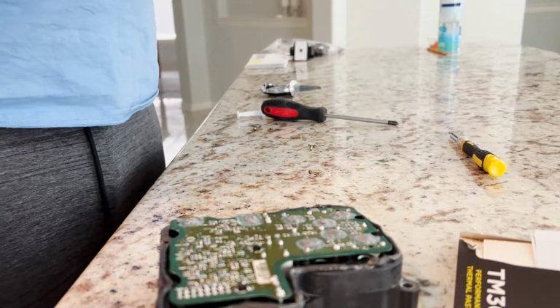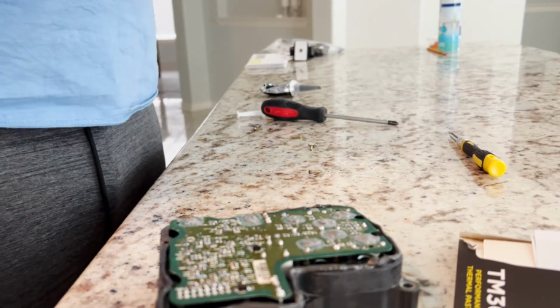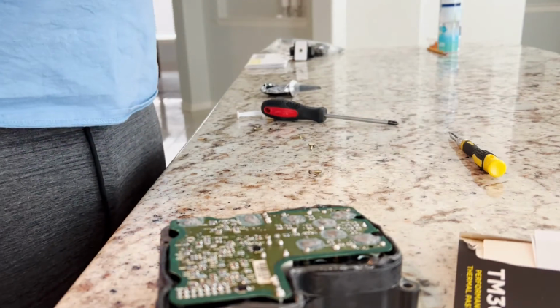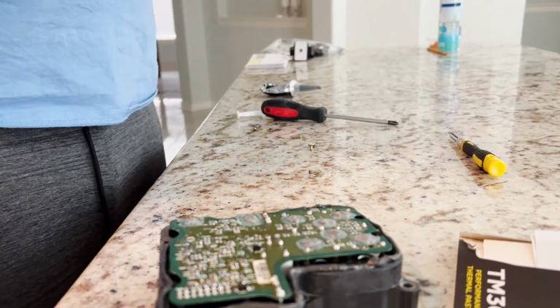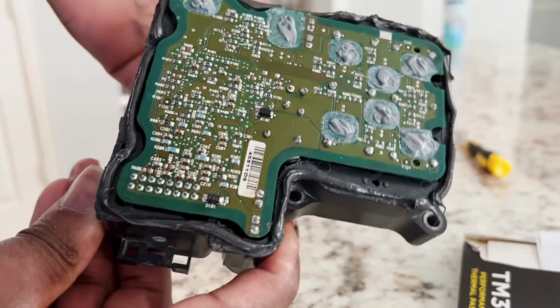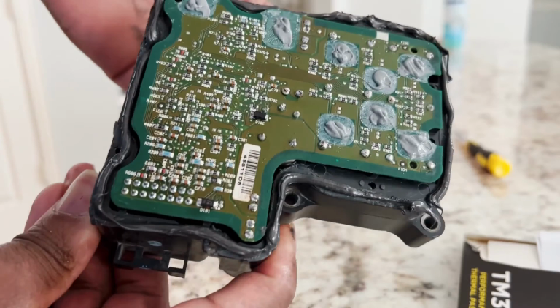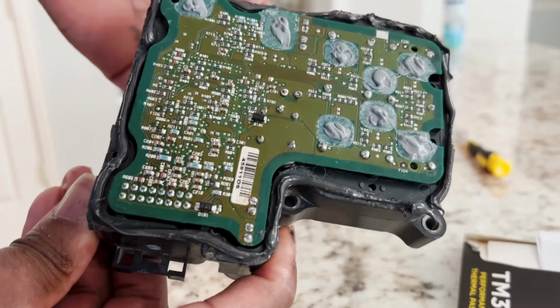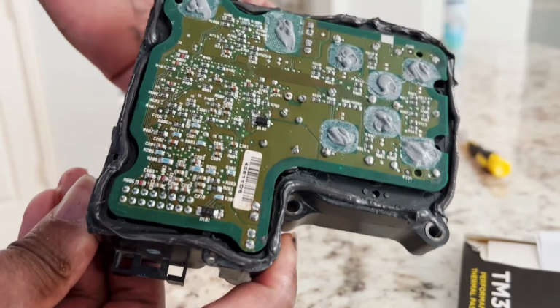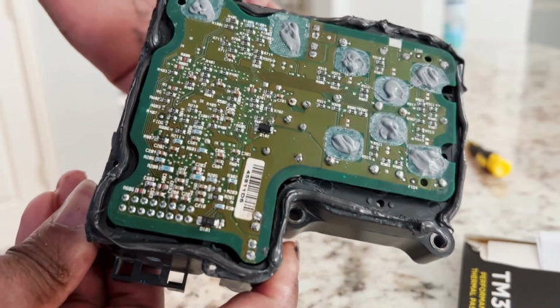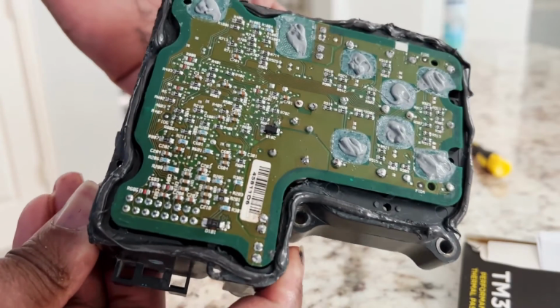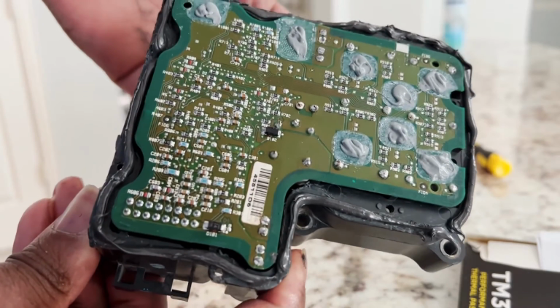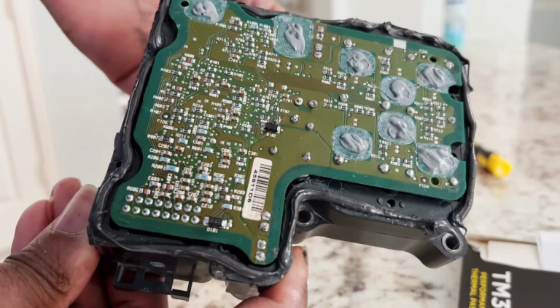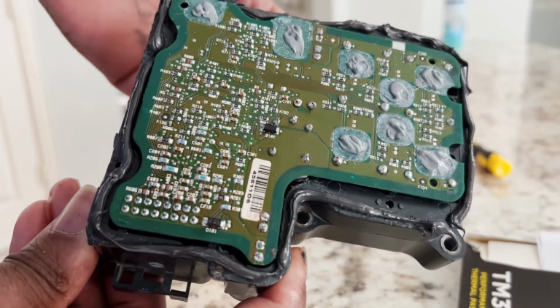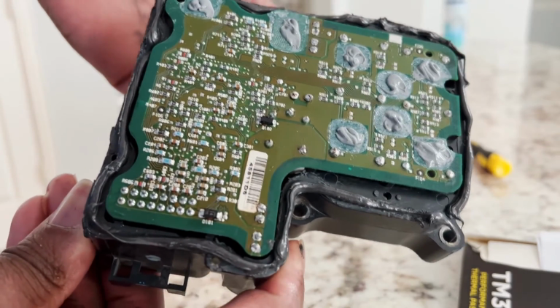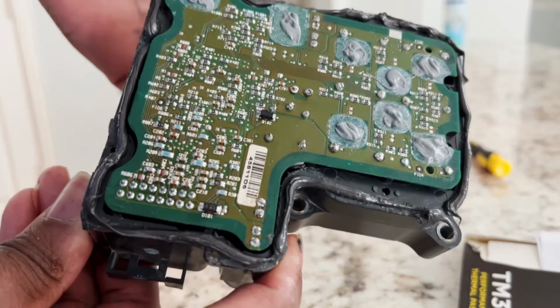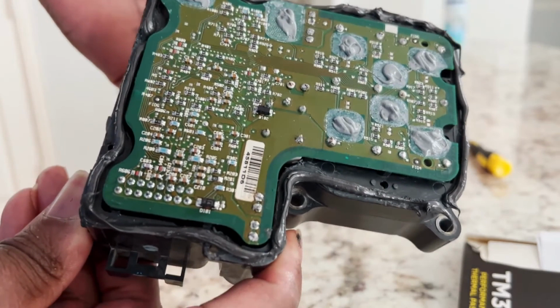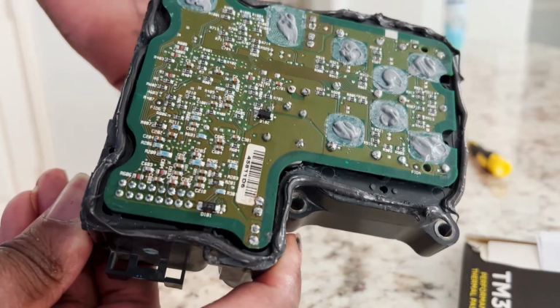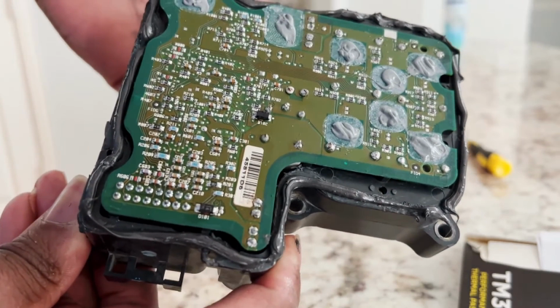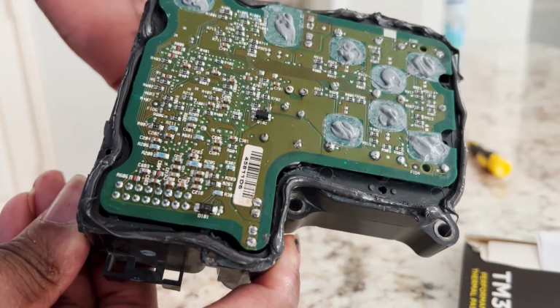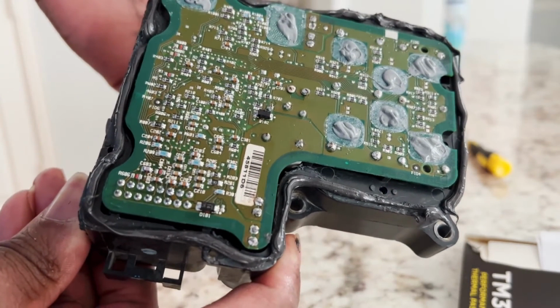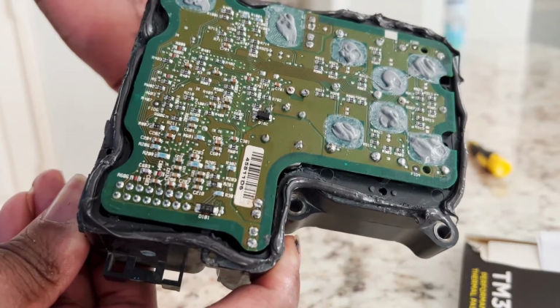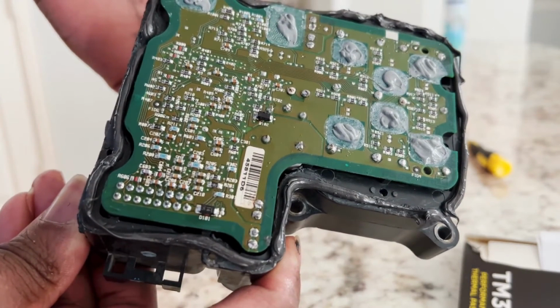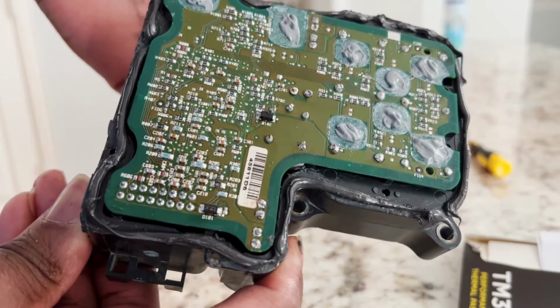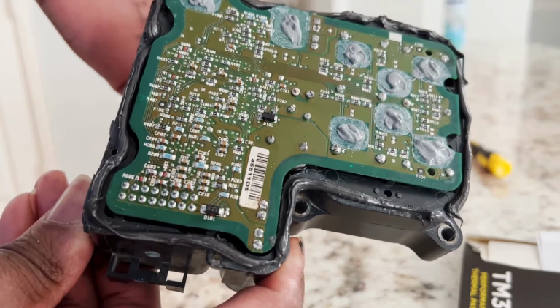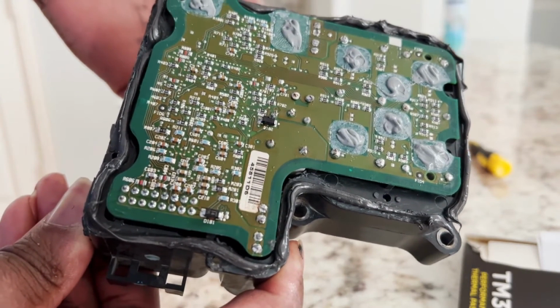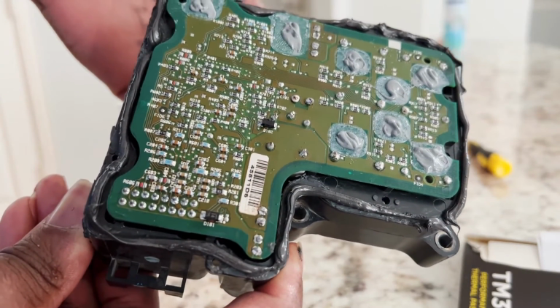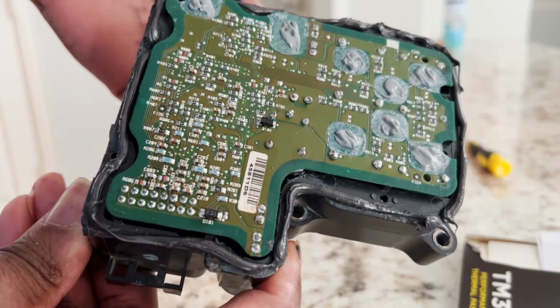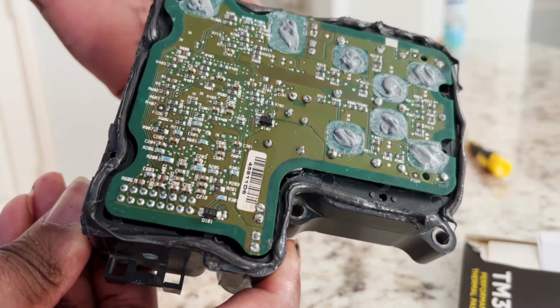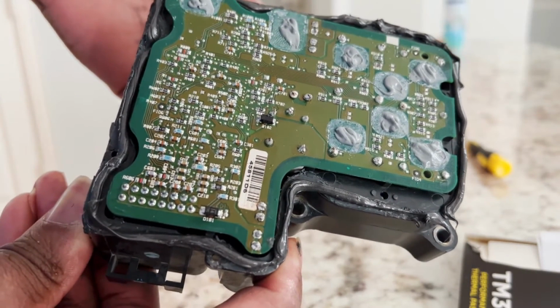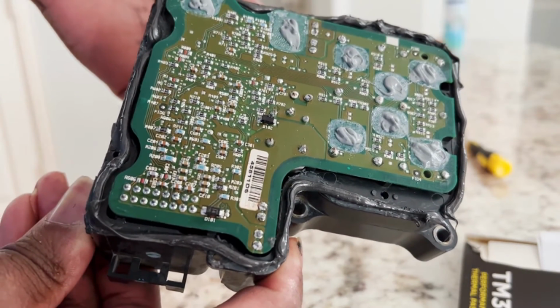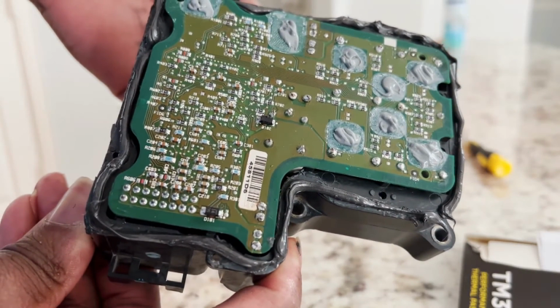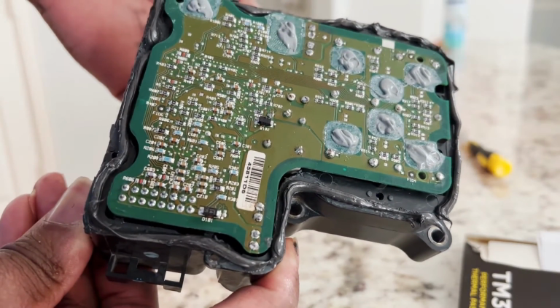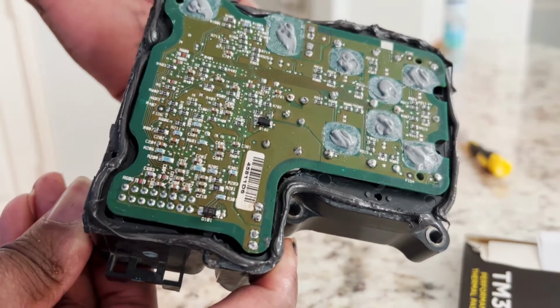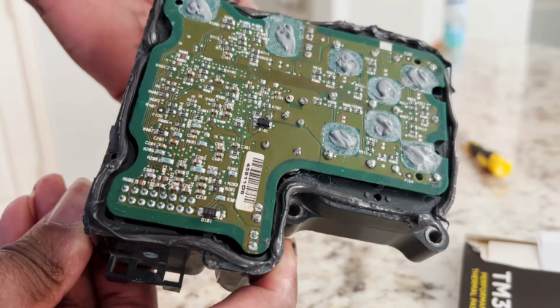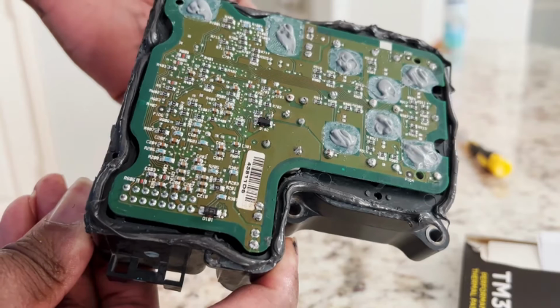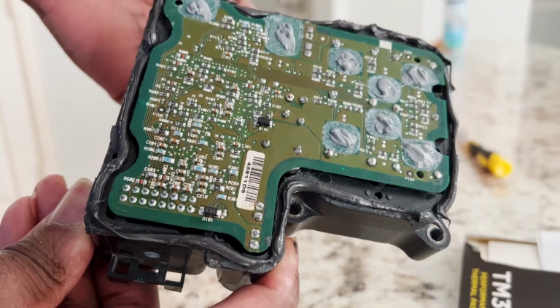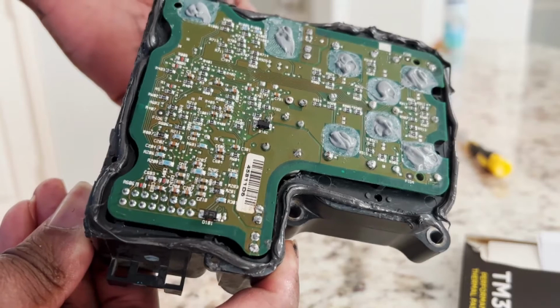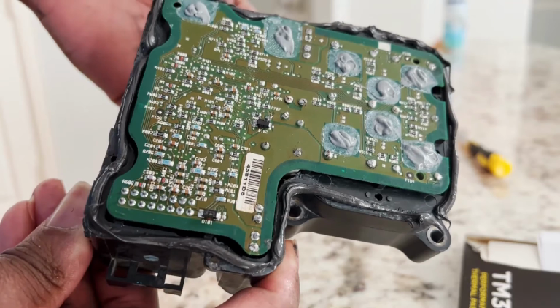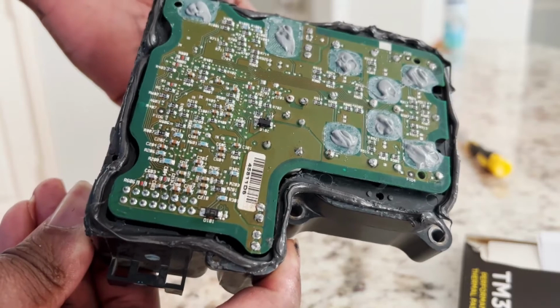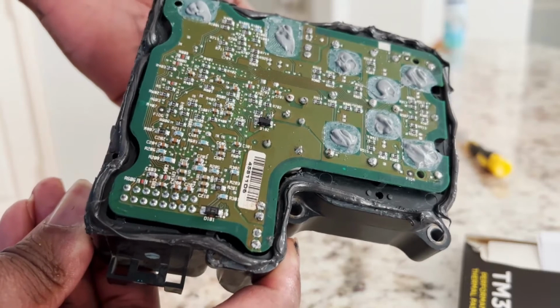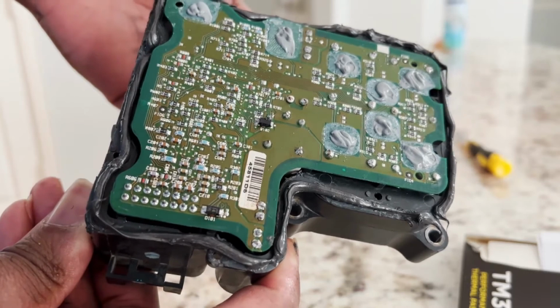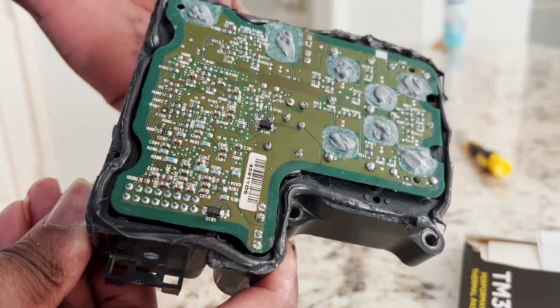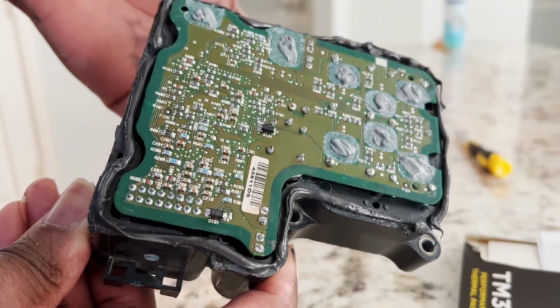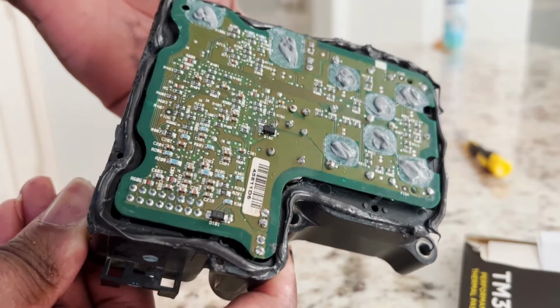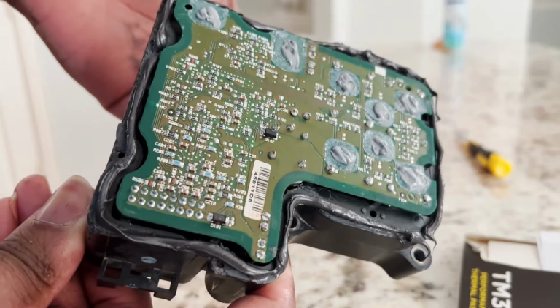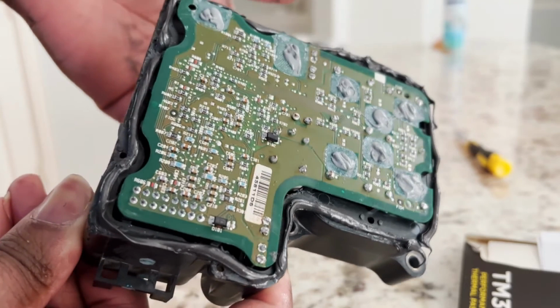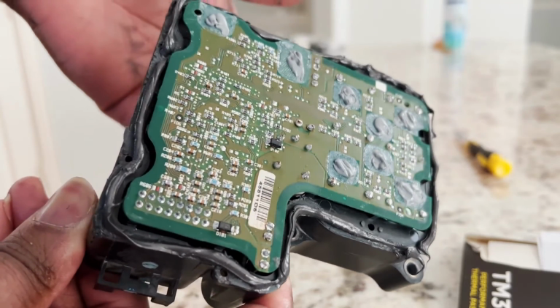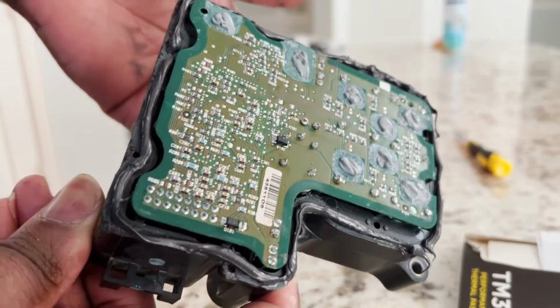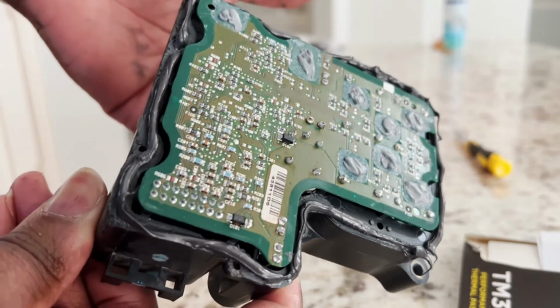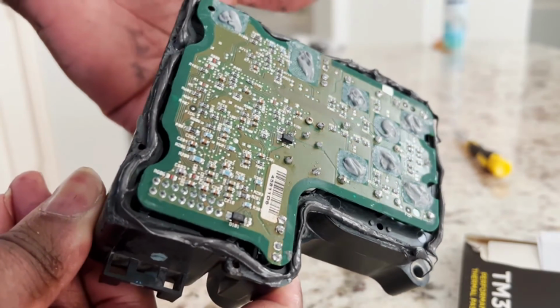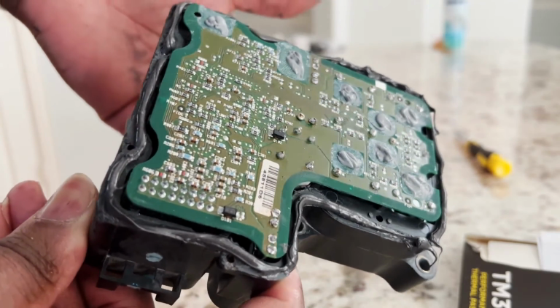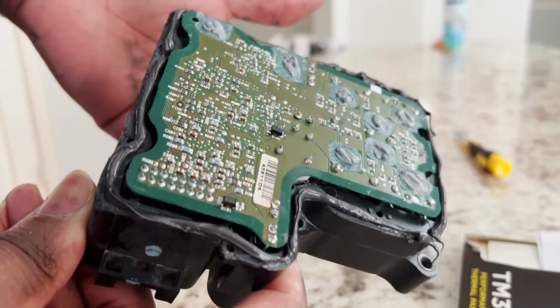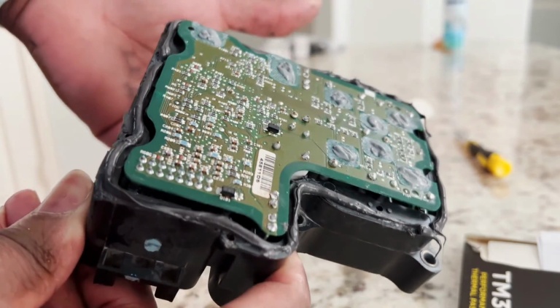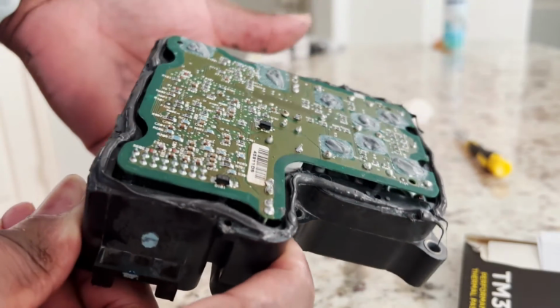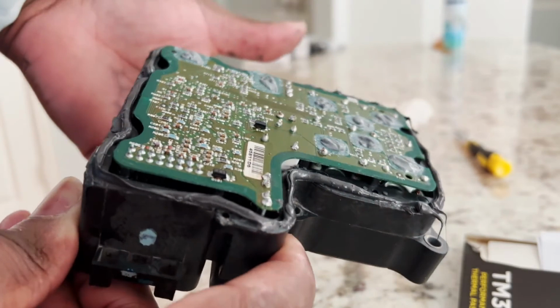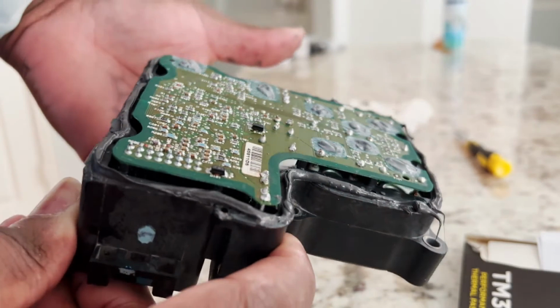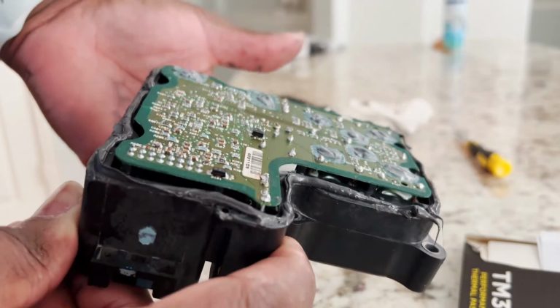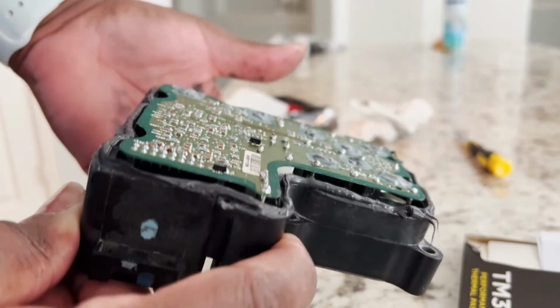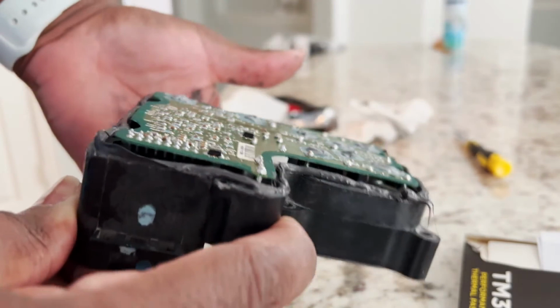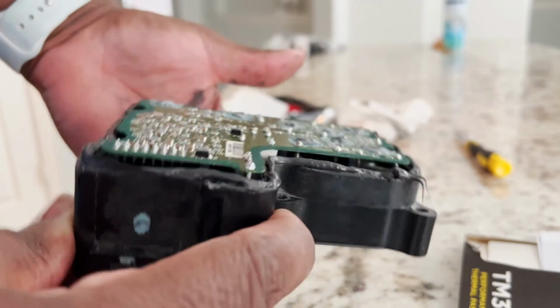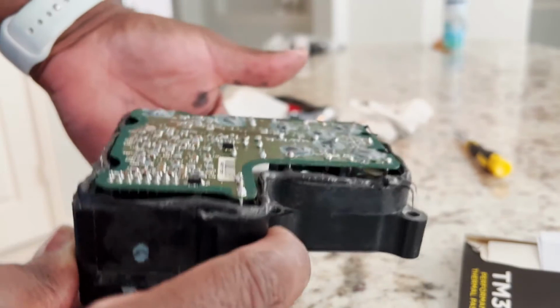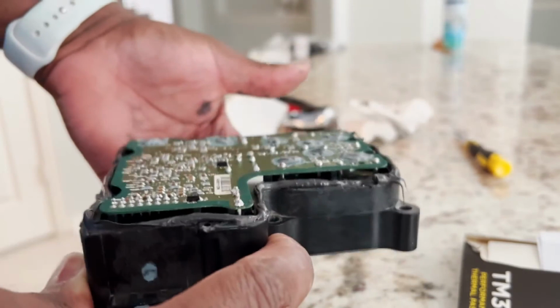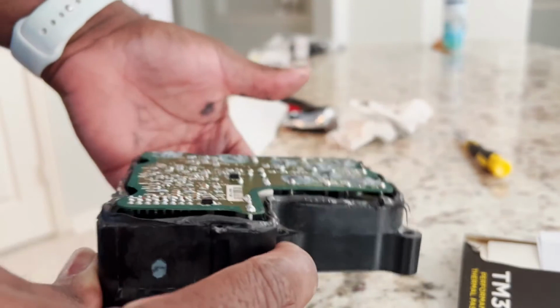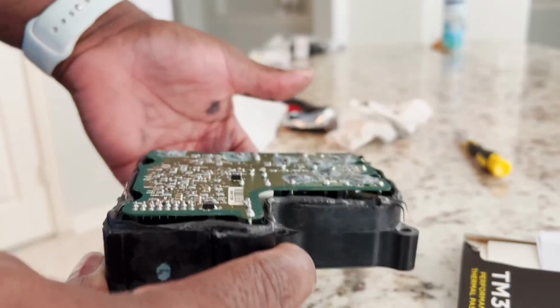Got the thermal compound on it as well as the gasket maker.